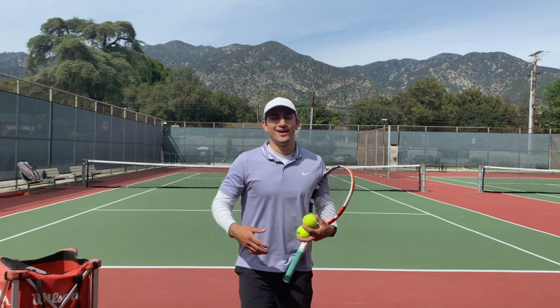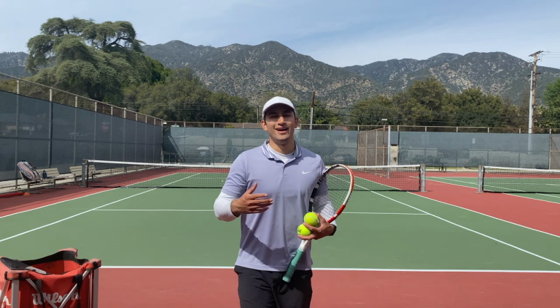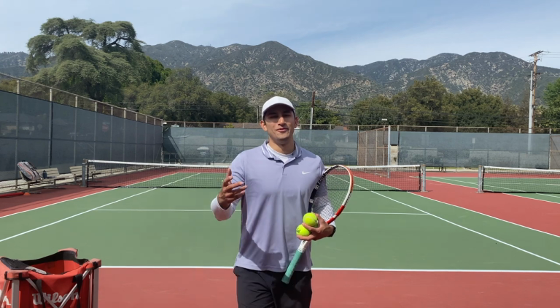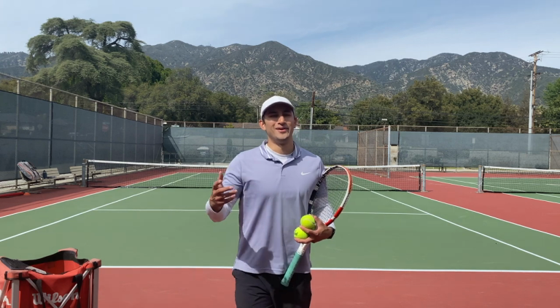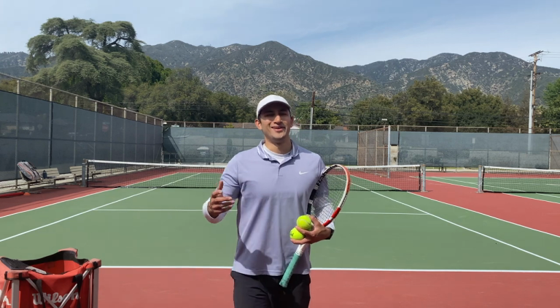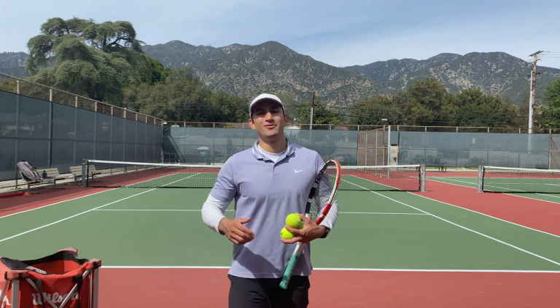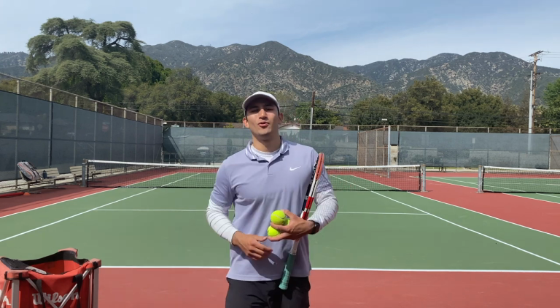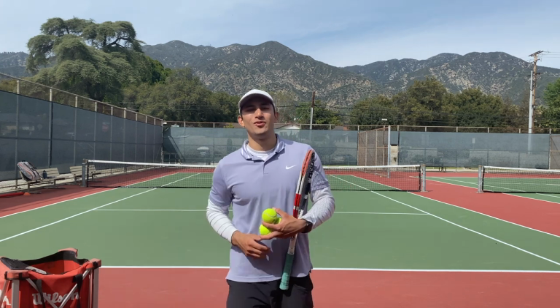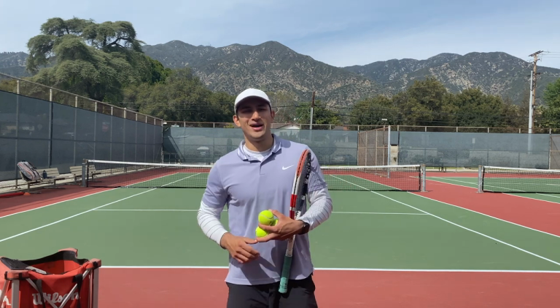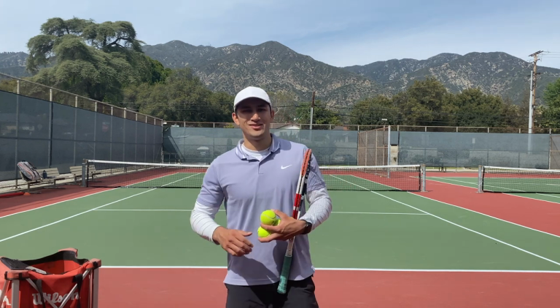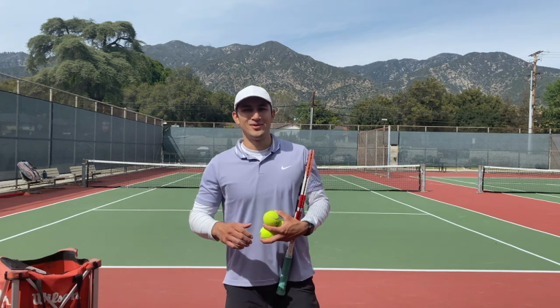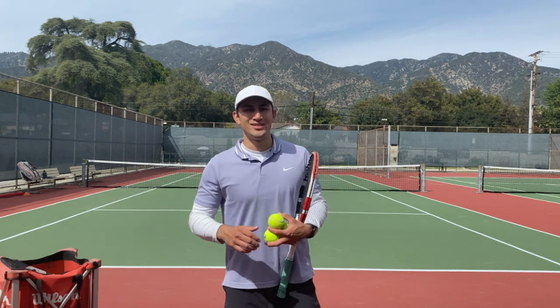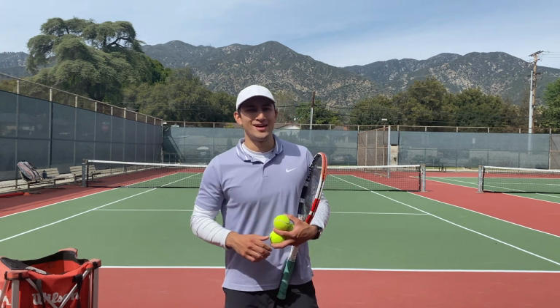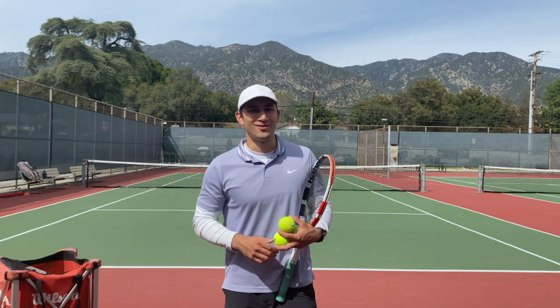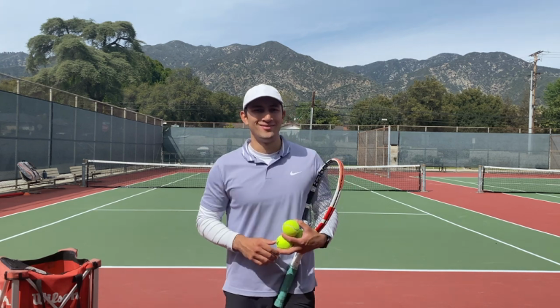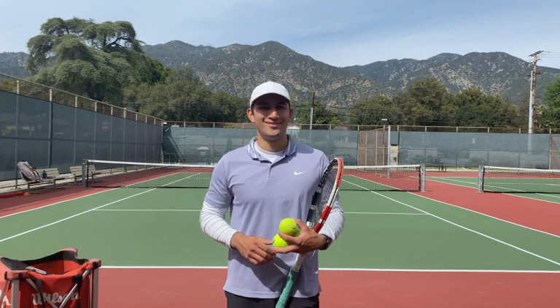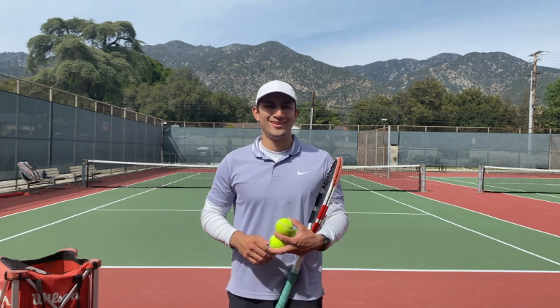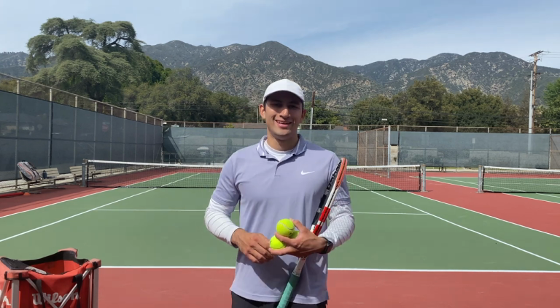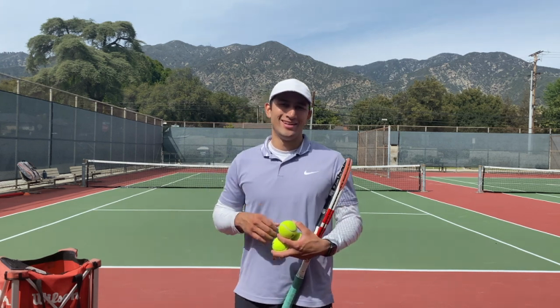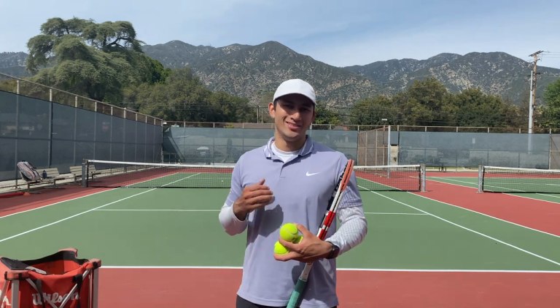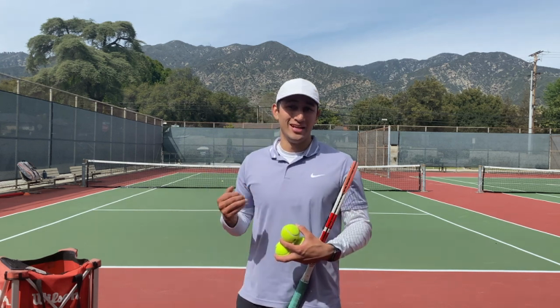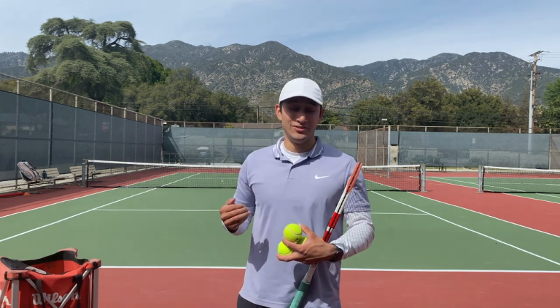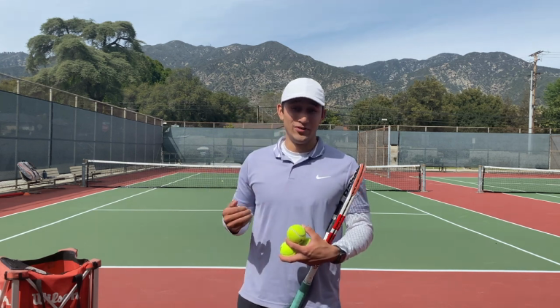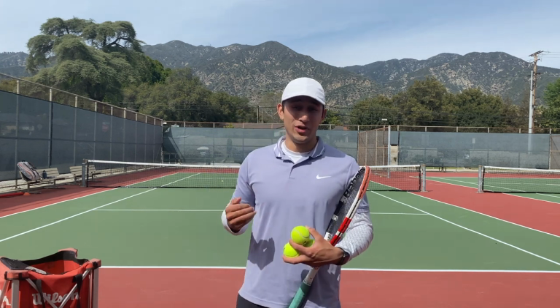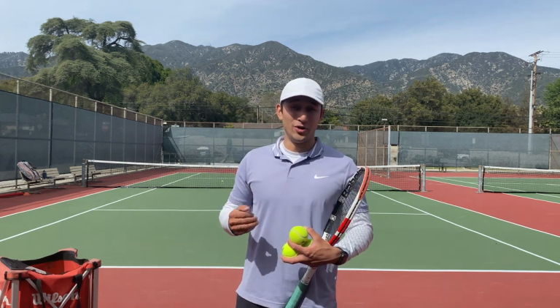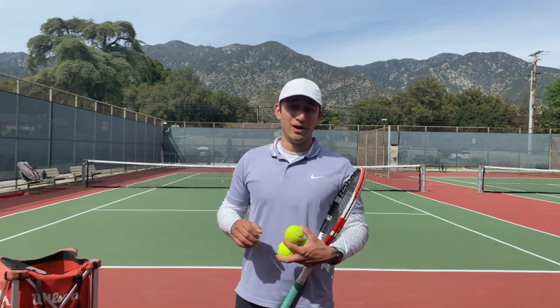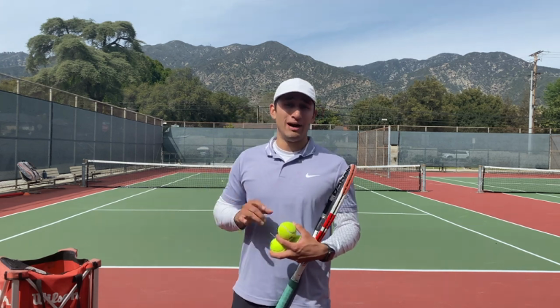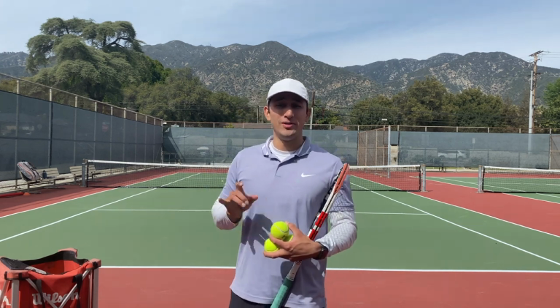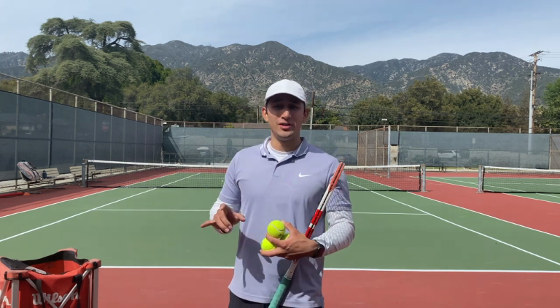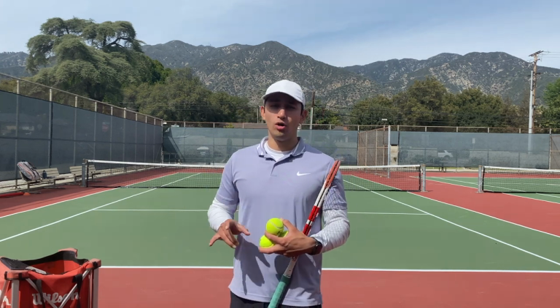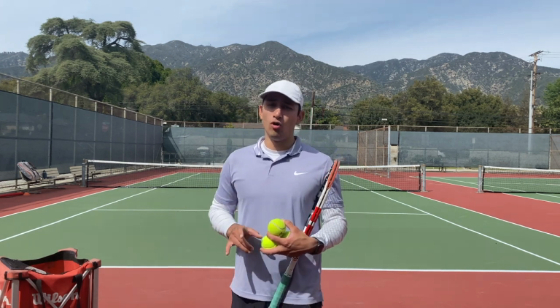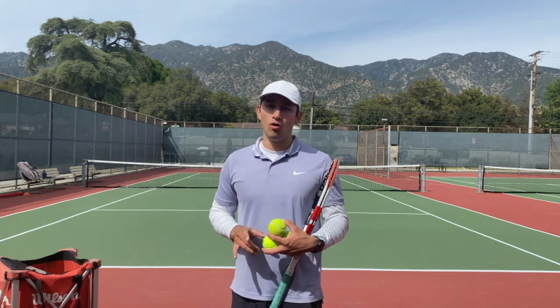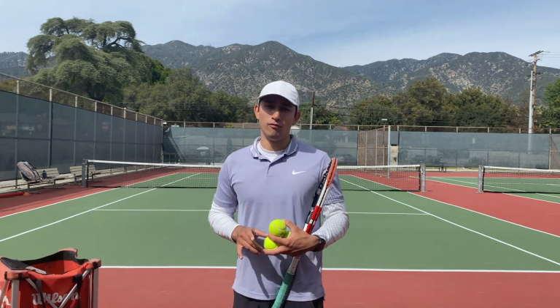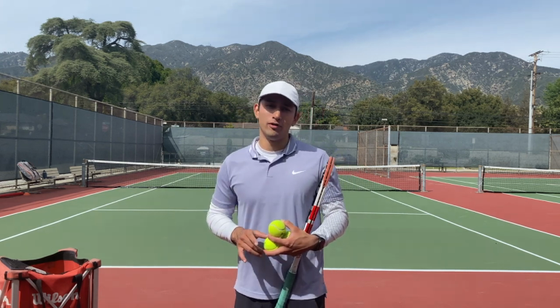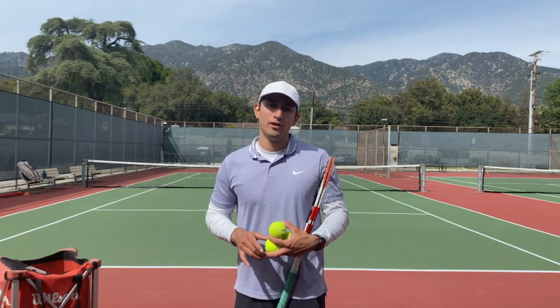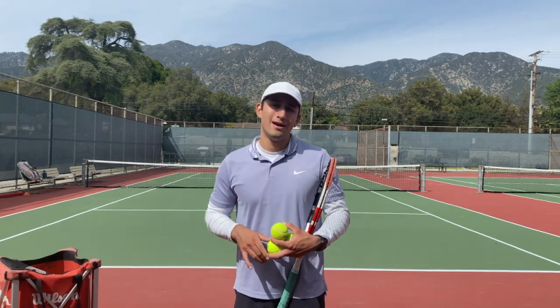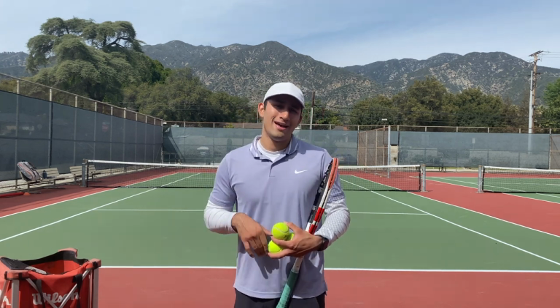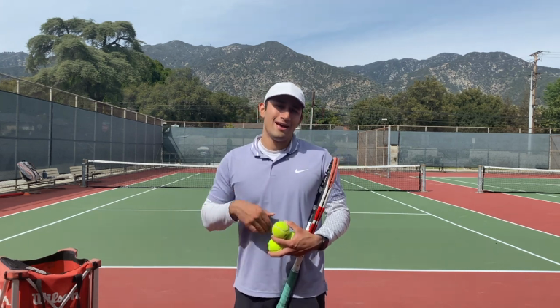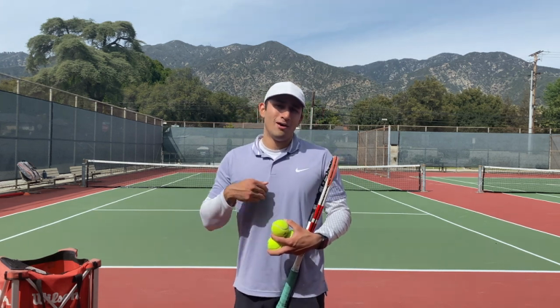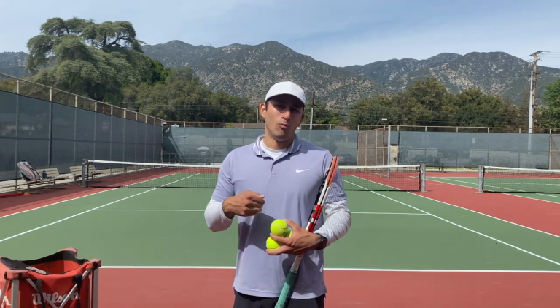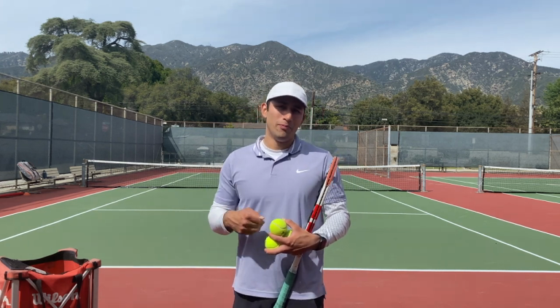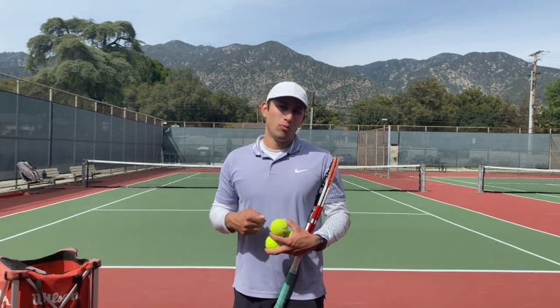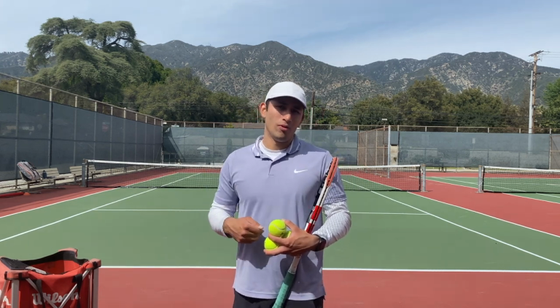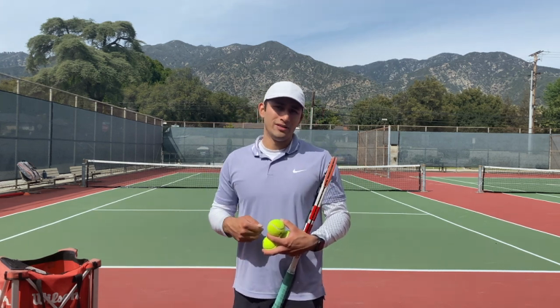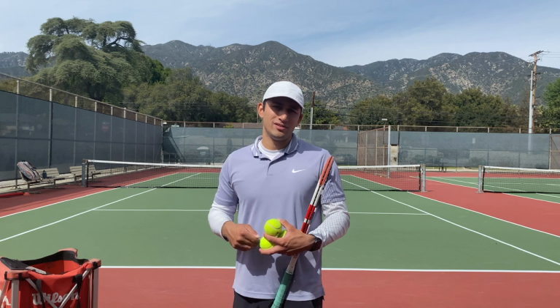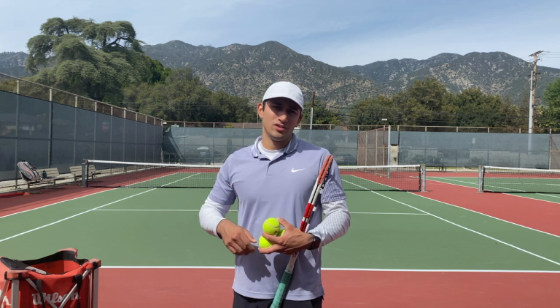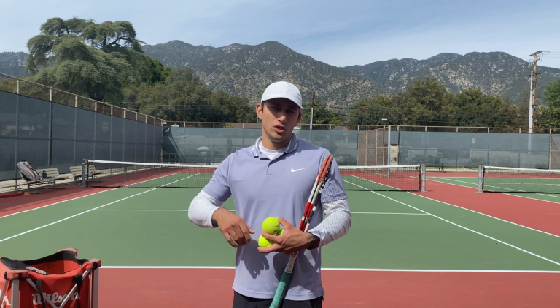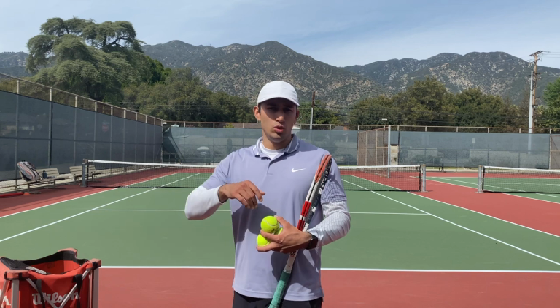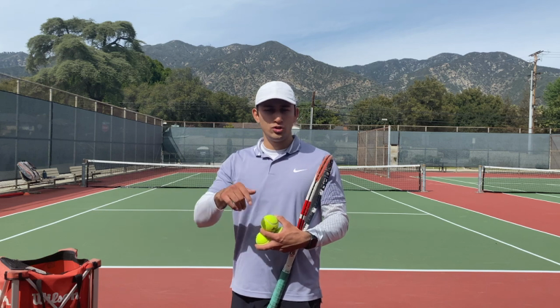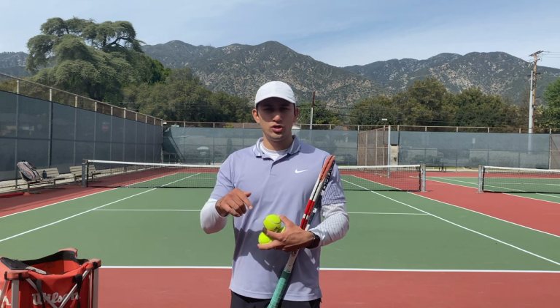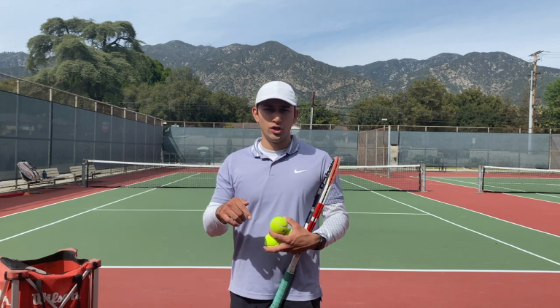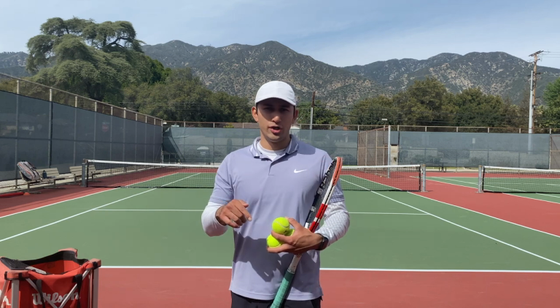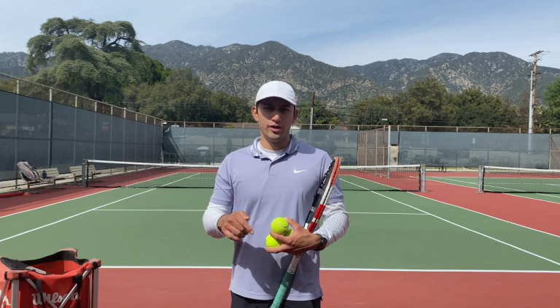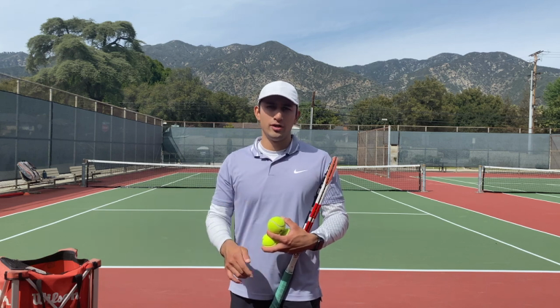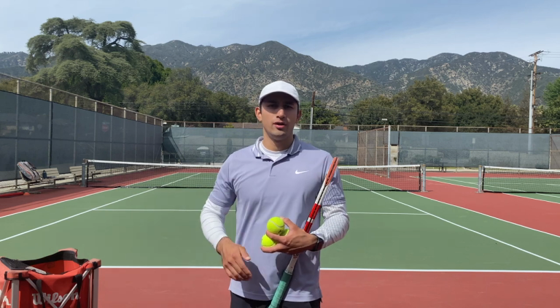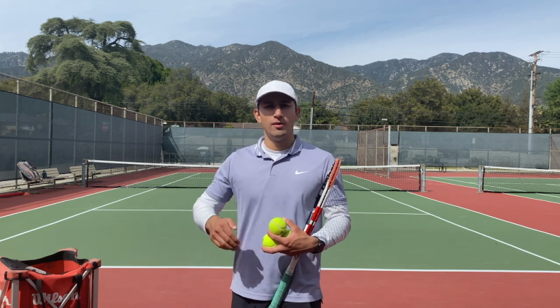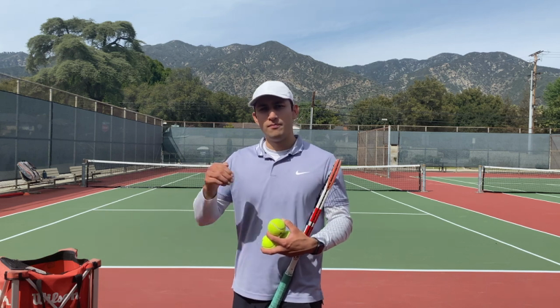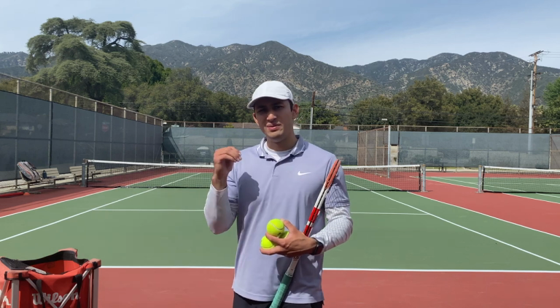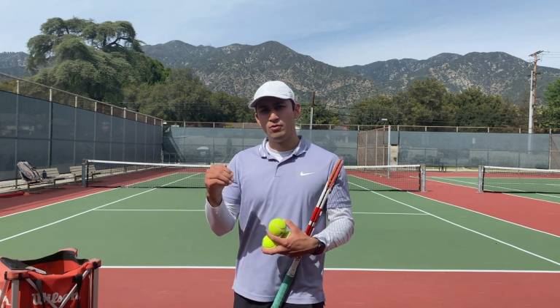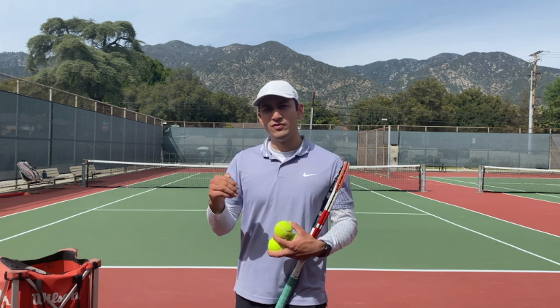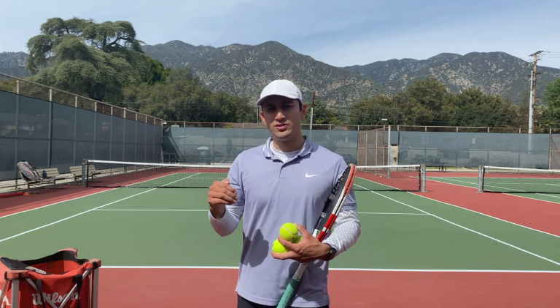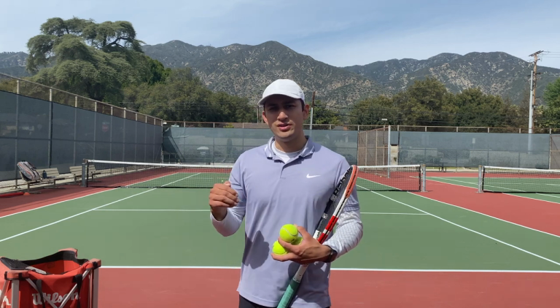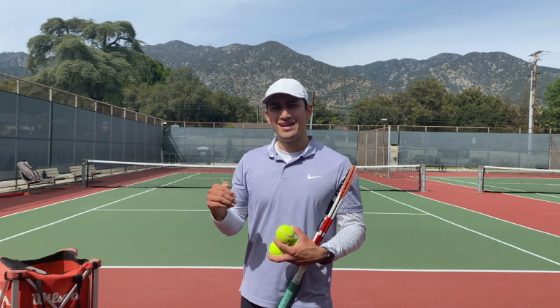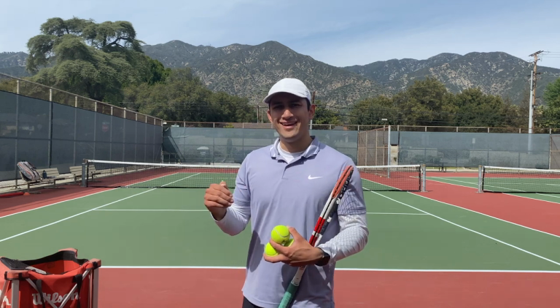Hi everybody, welcome back to my channel. In today's video, I'm going to go over what points you should be moving to the net.